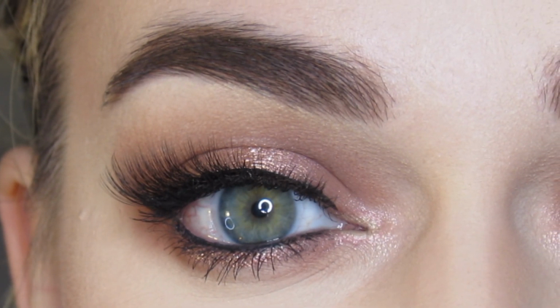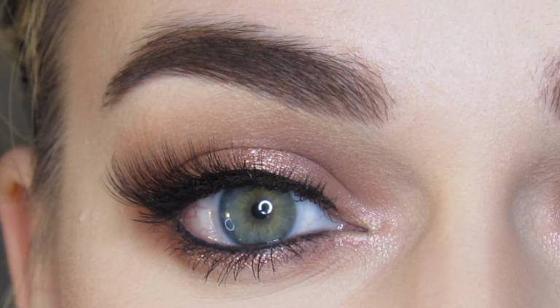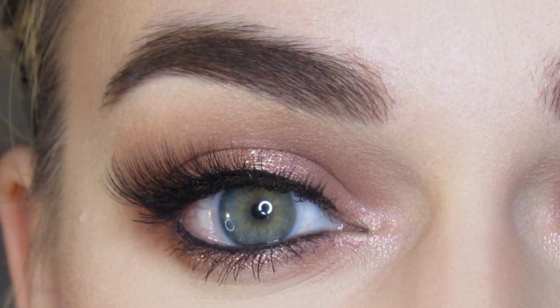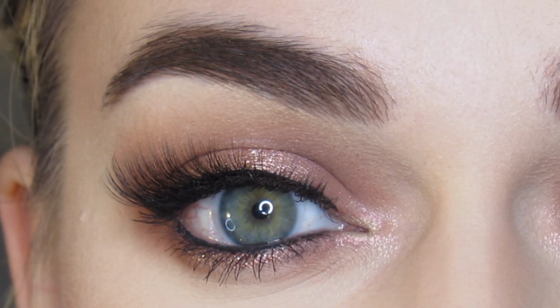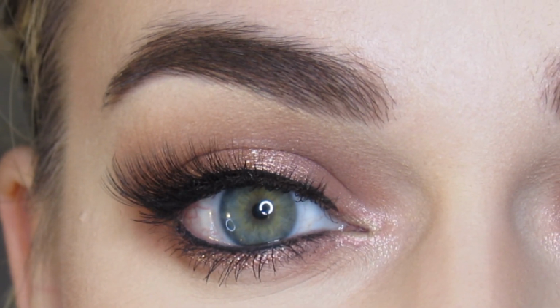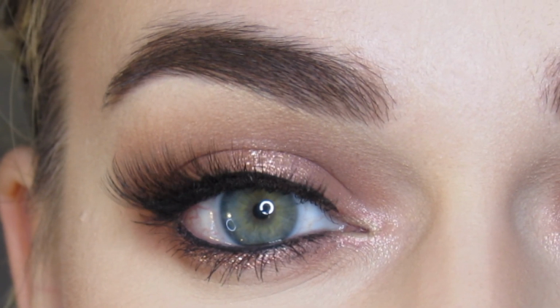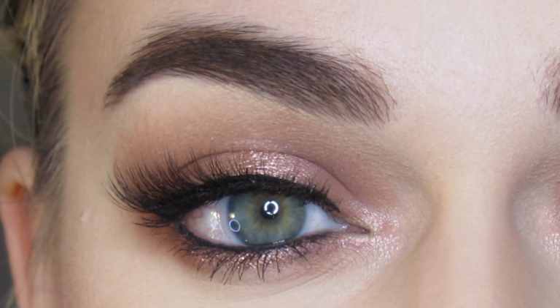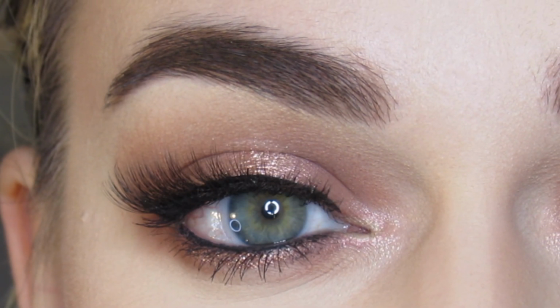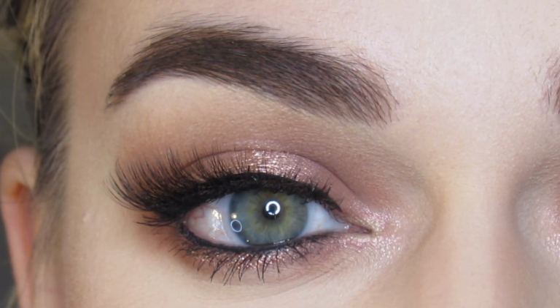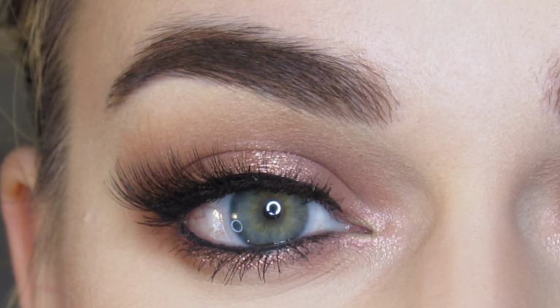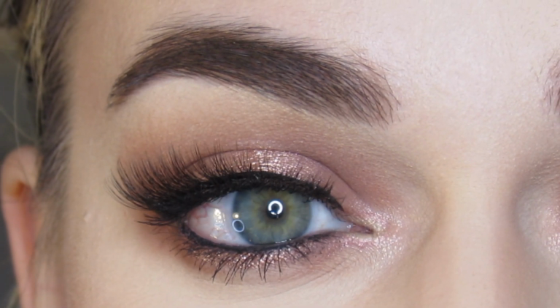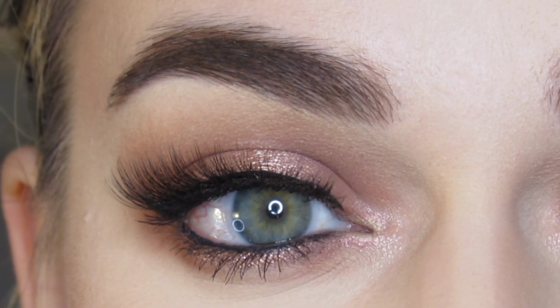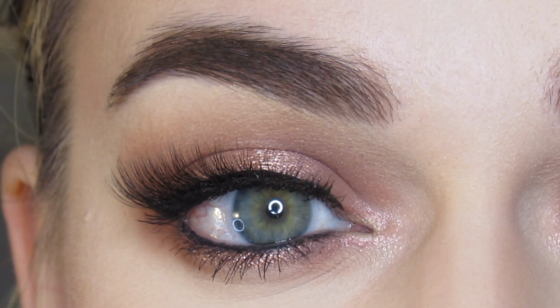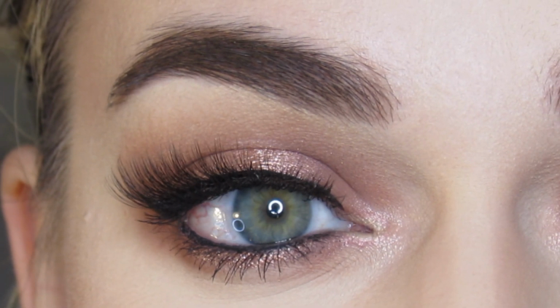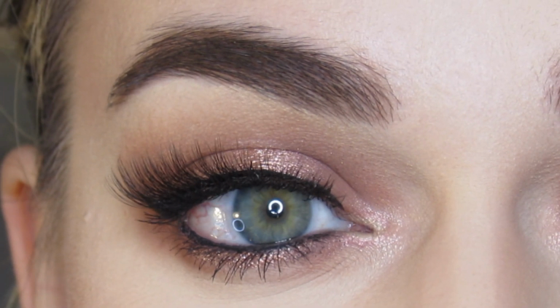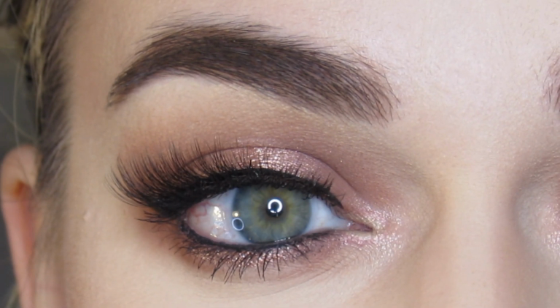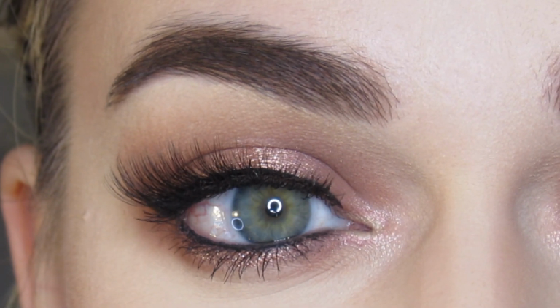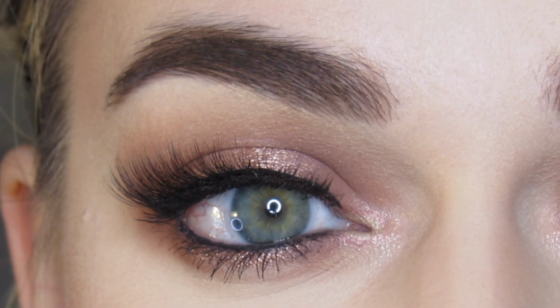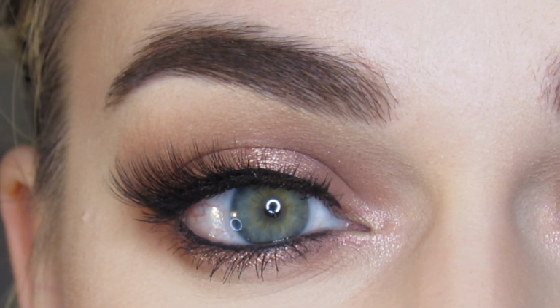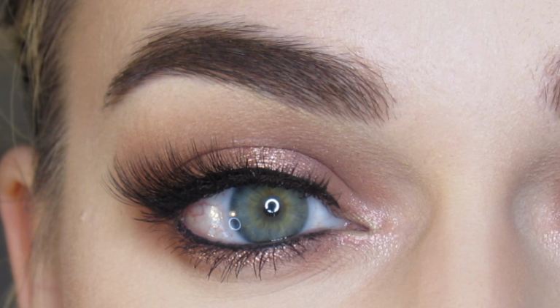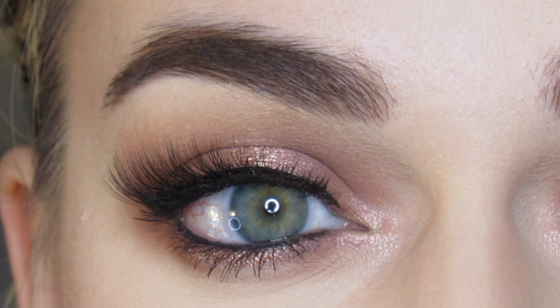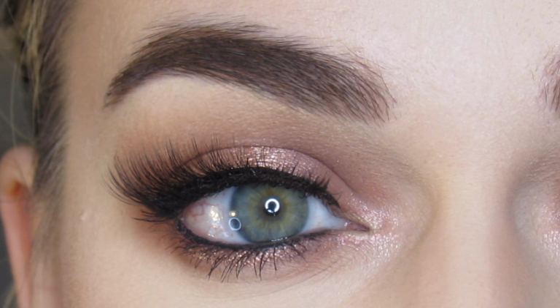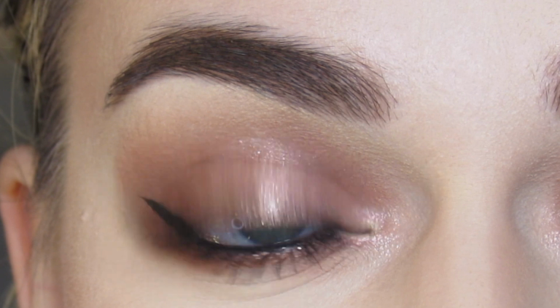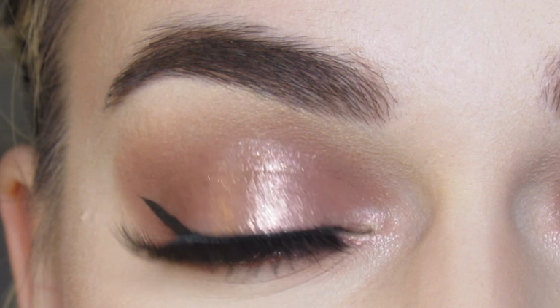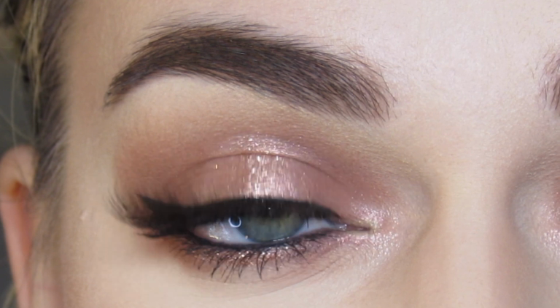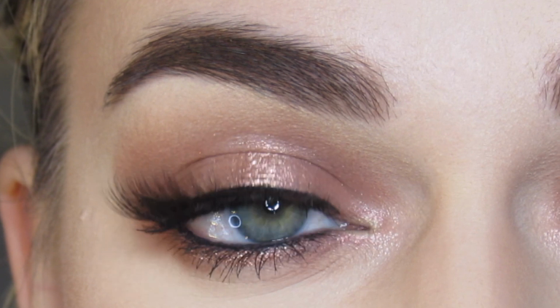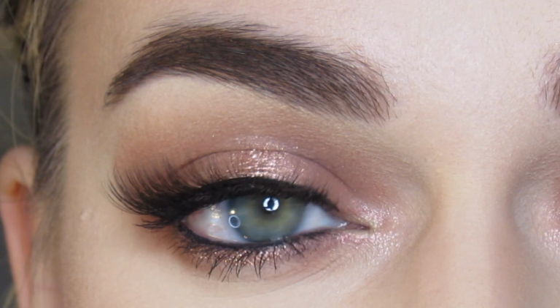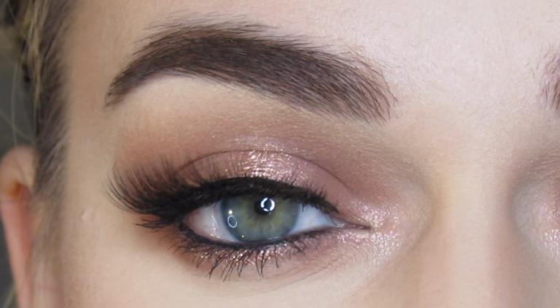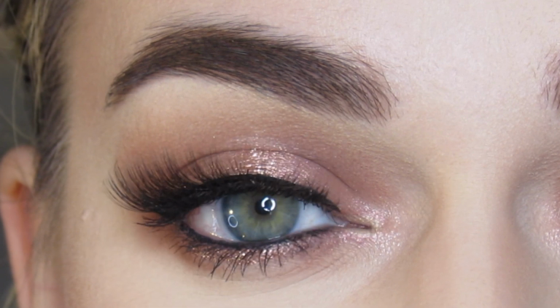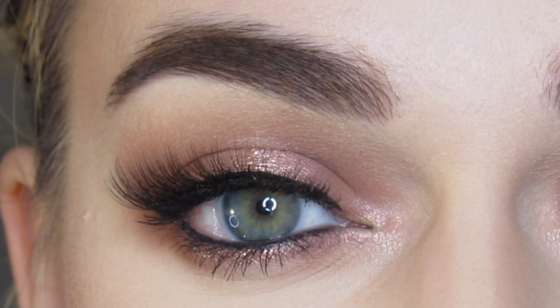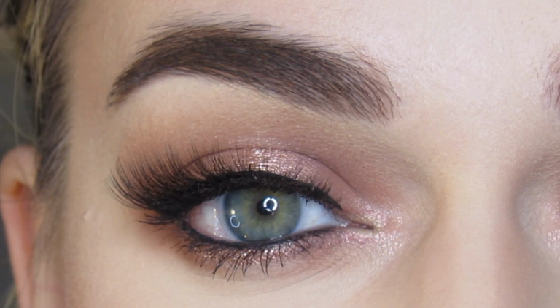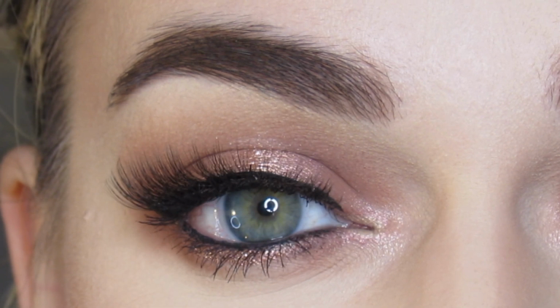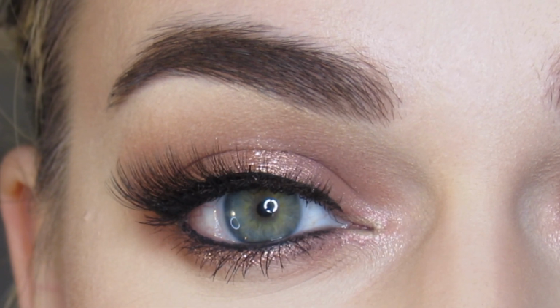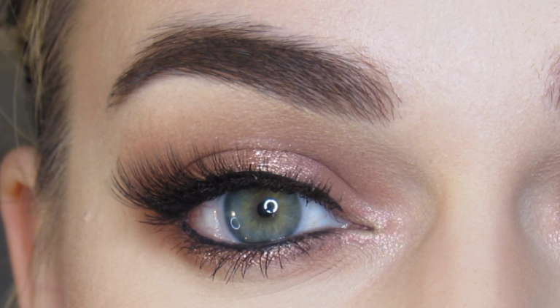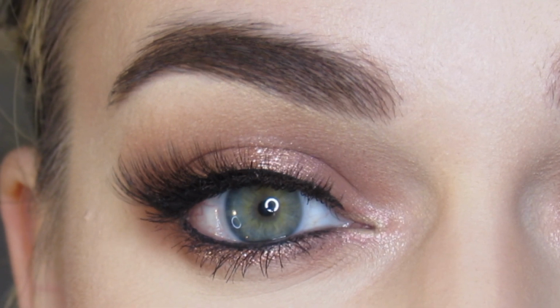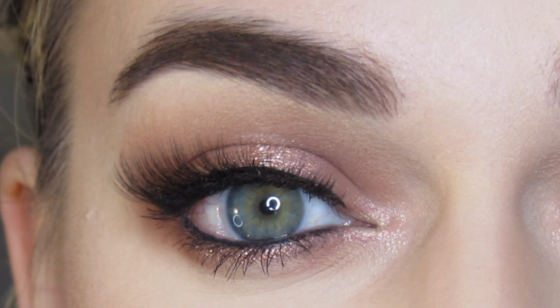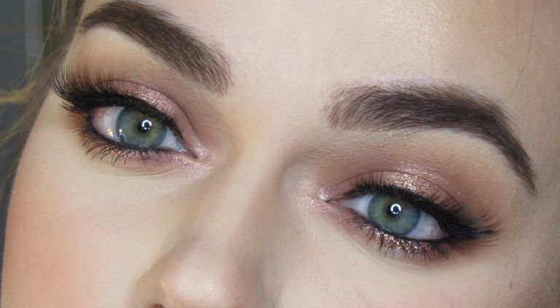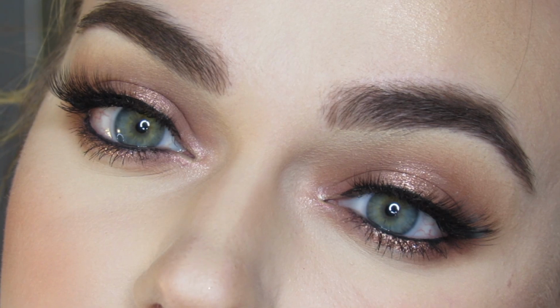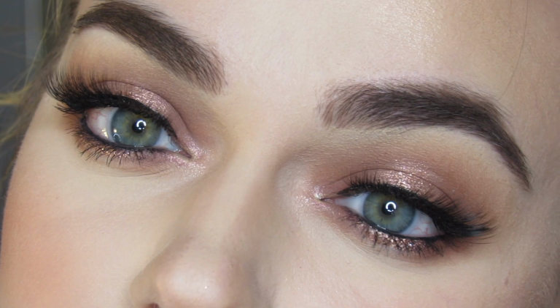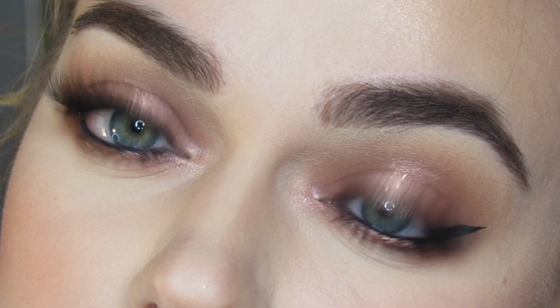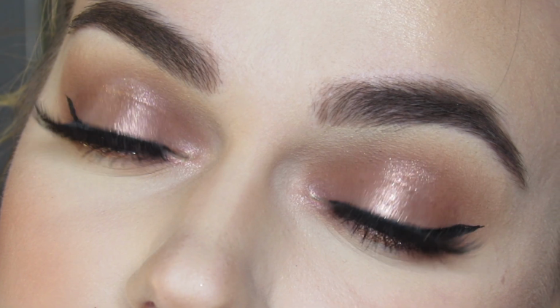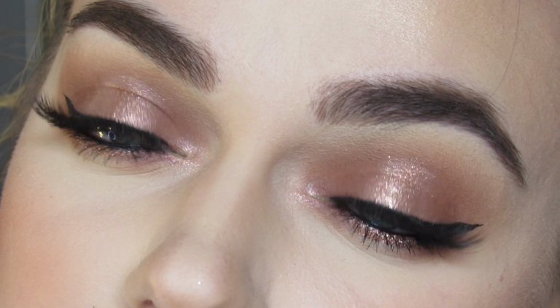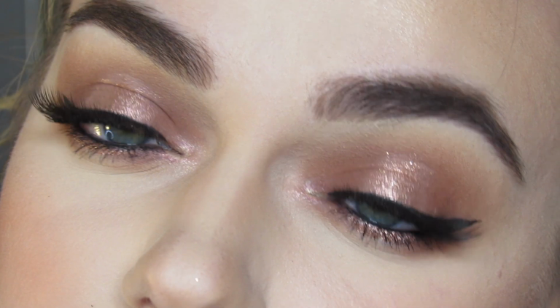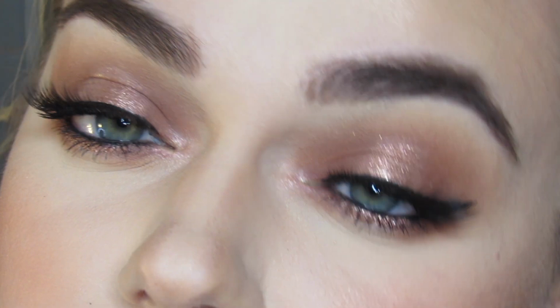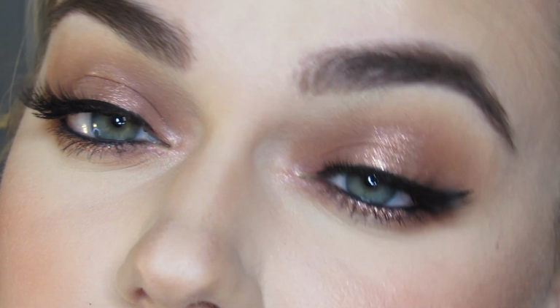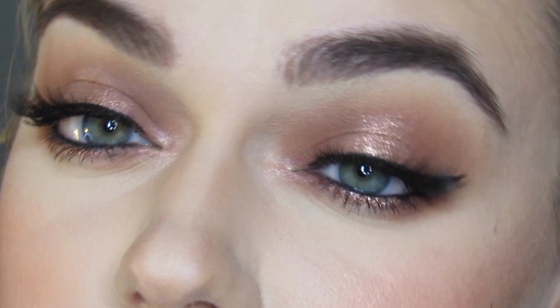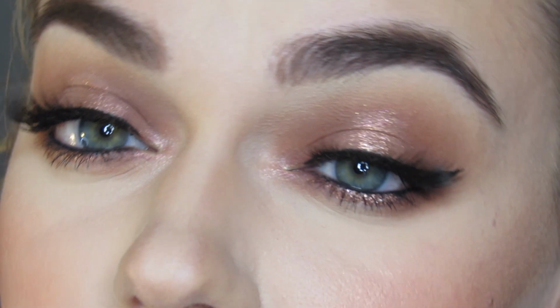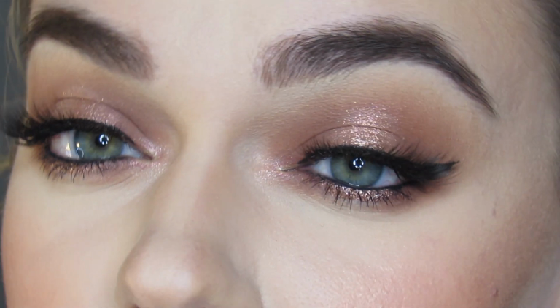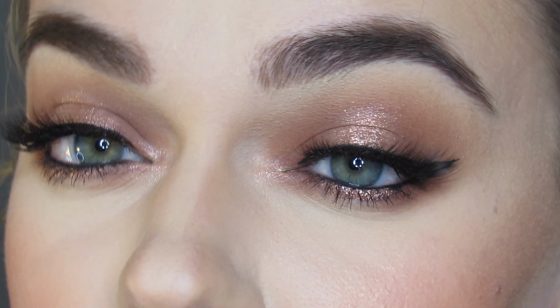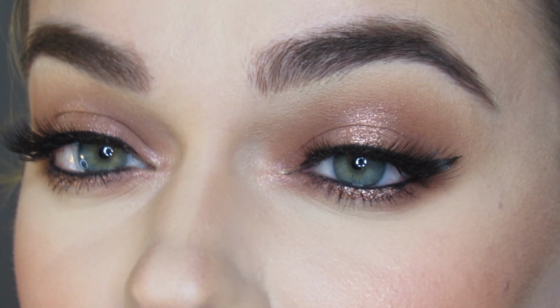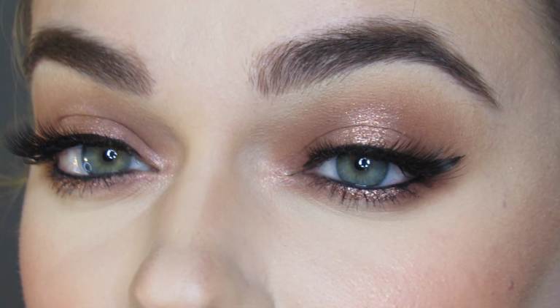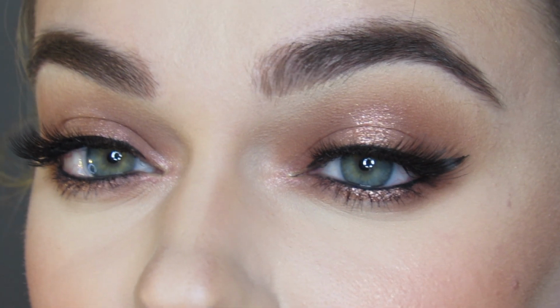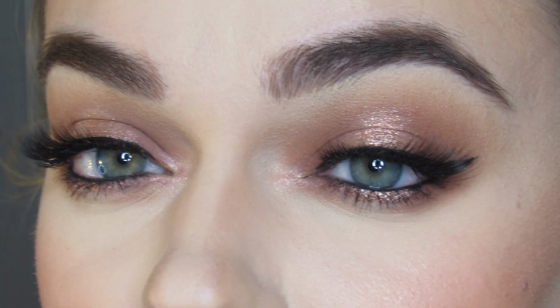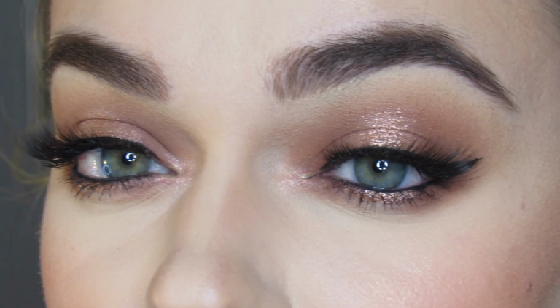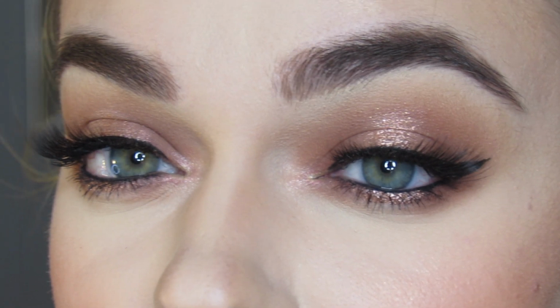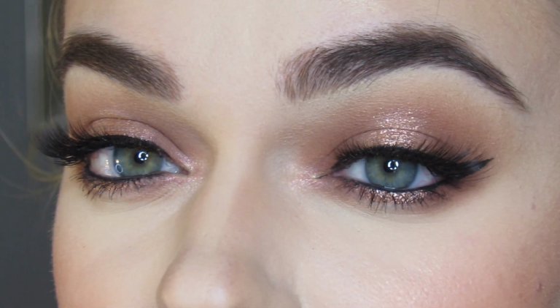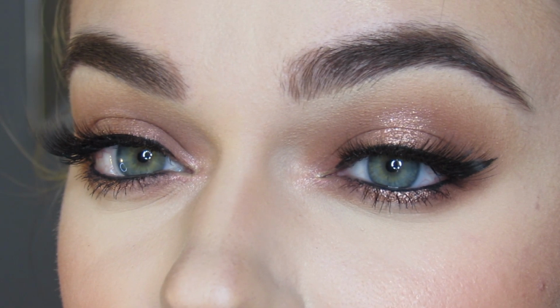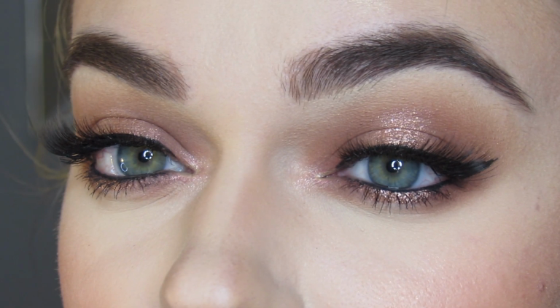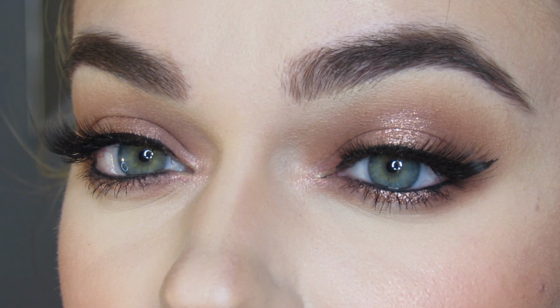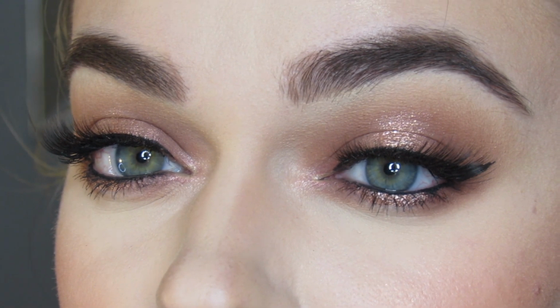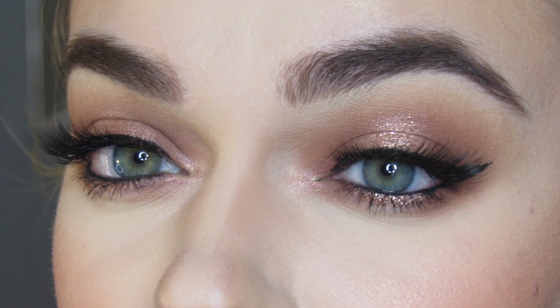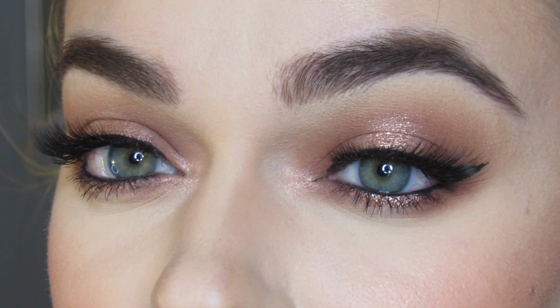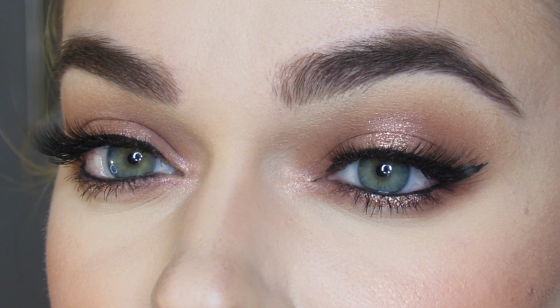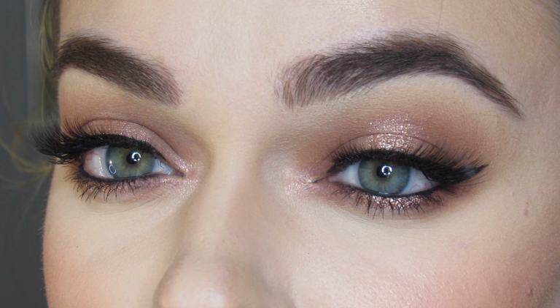This is a rose gold halo eye makeup look that I created using the Too Faced Born This Way Natural Nudes Palette.